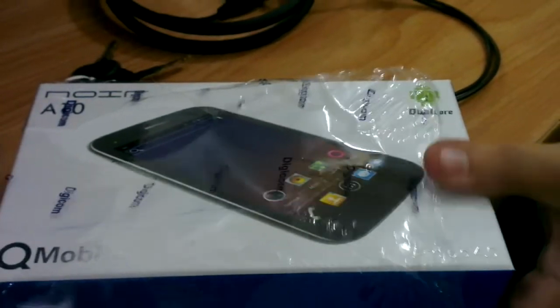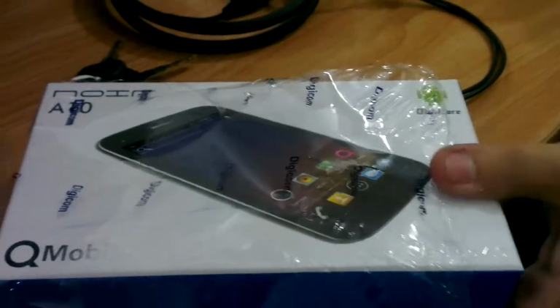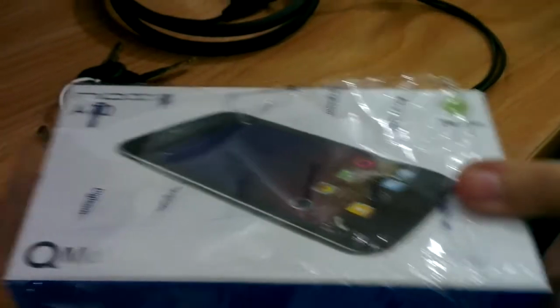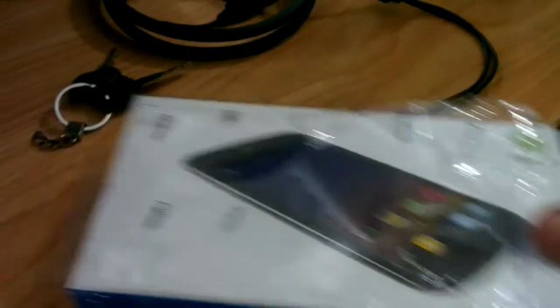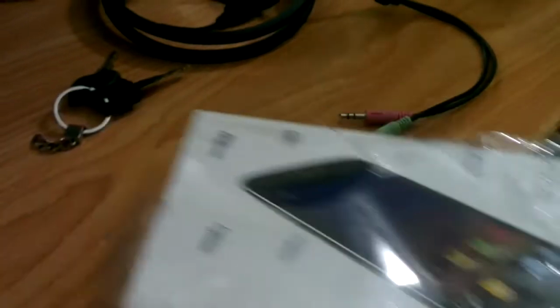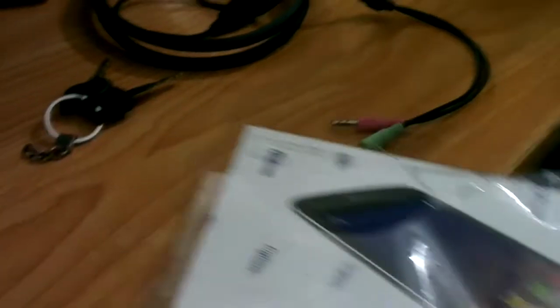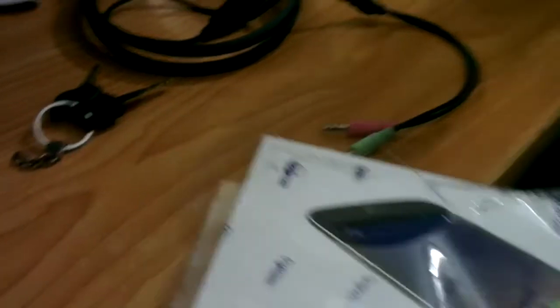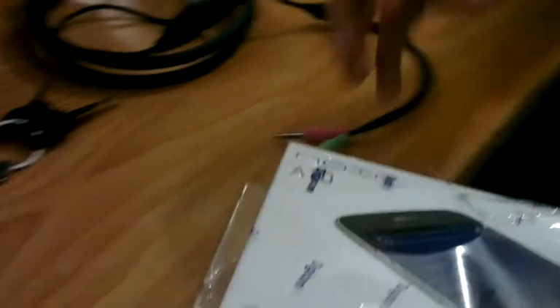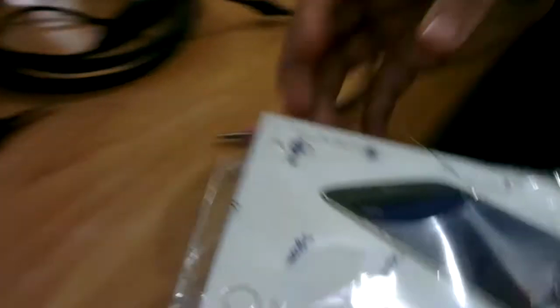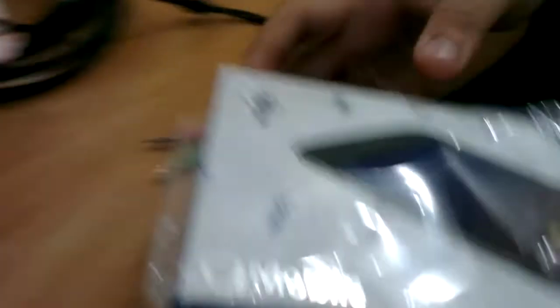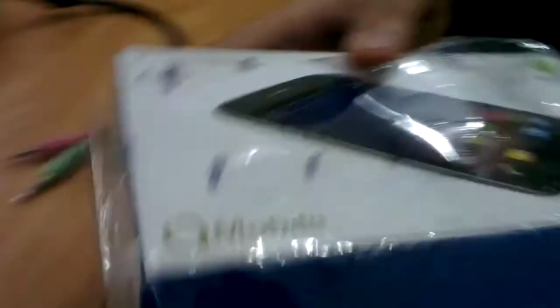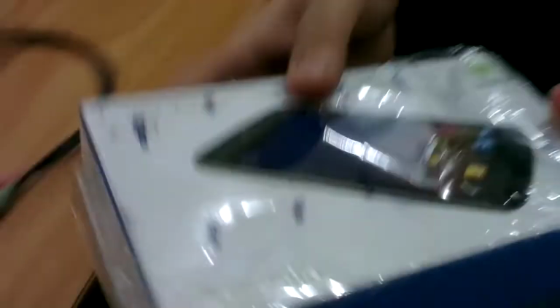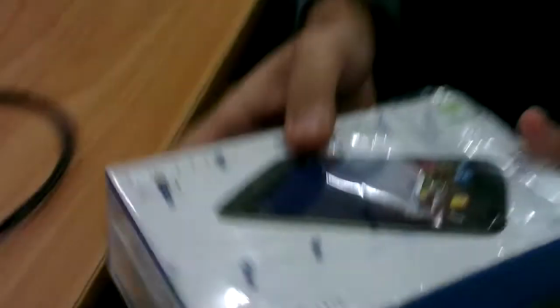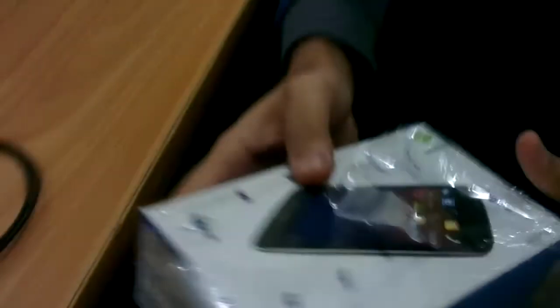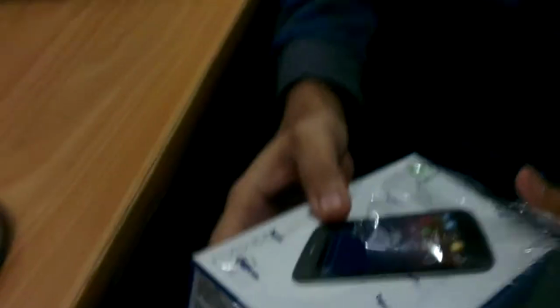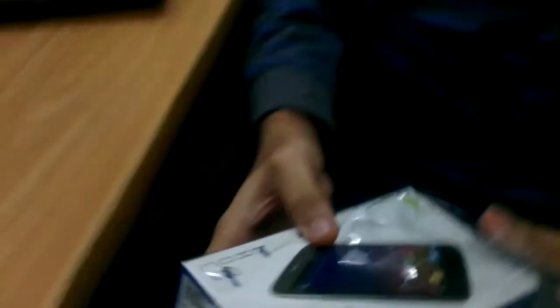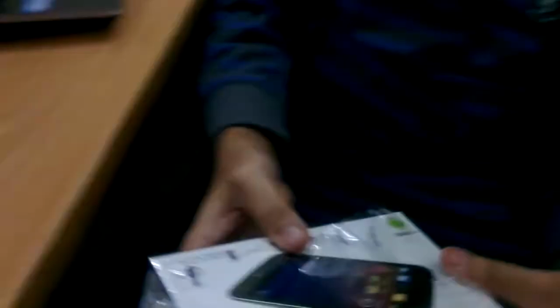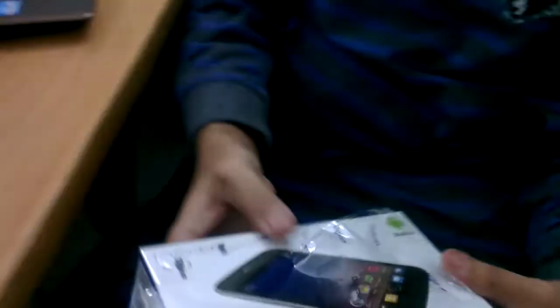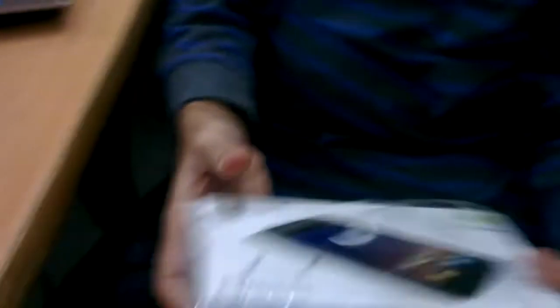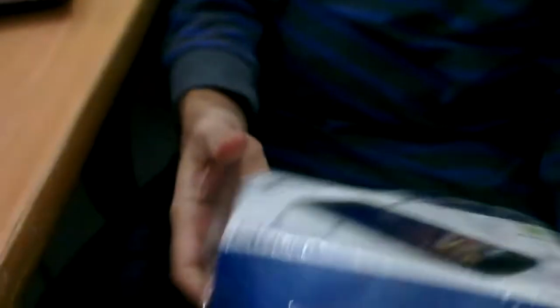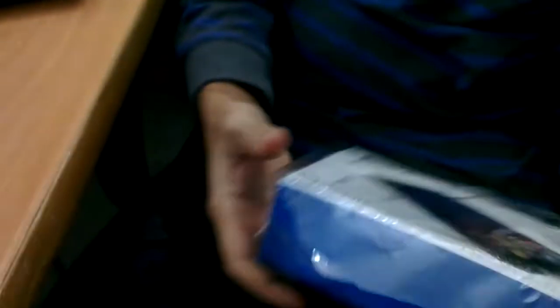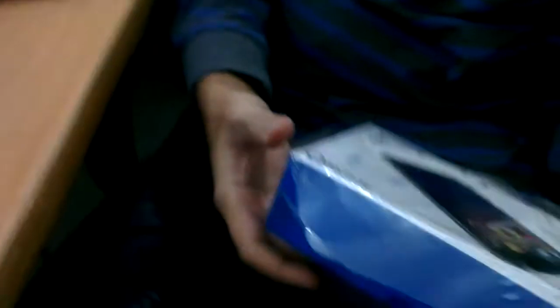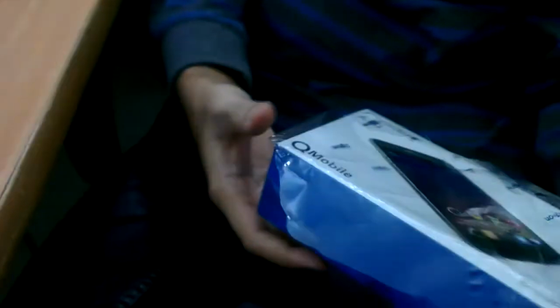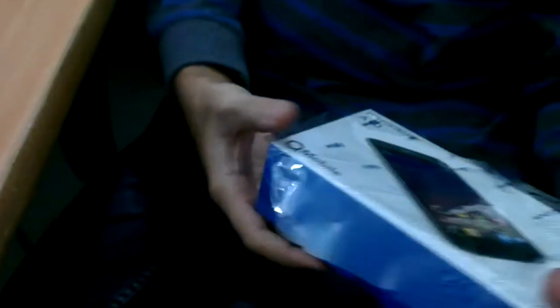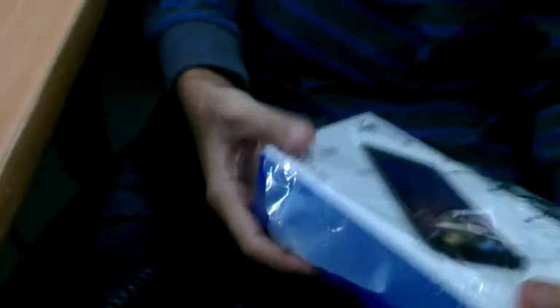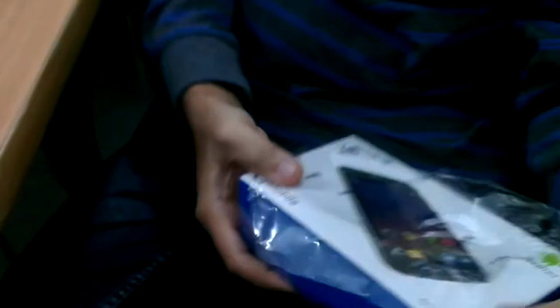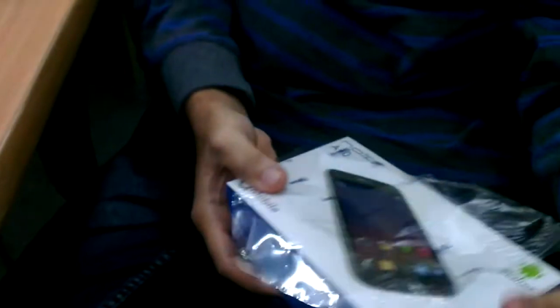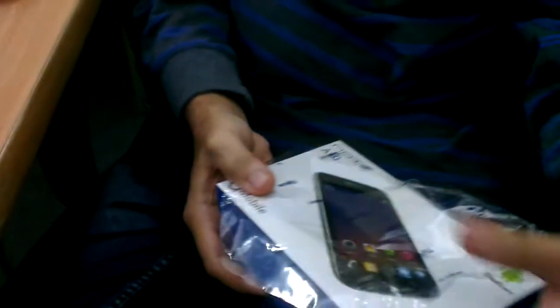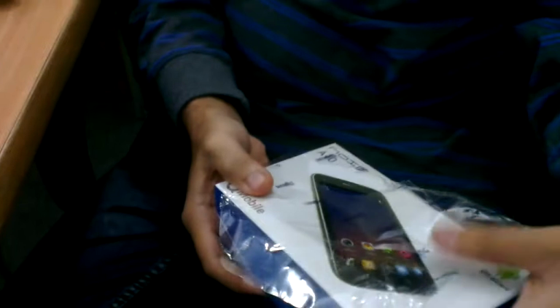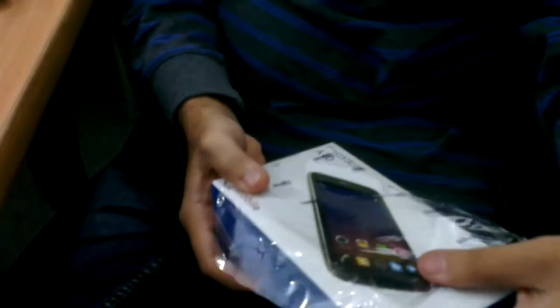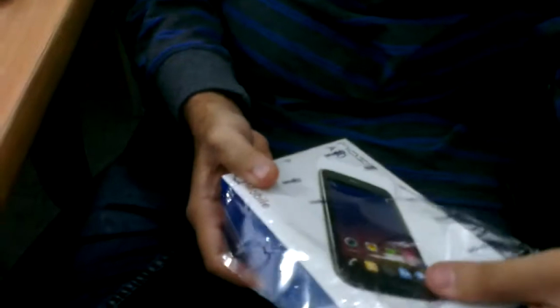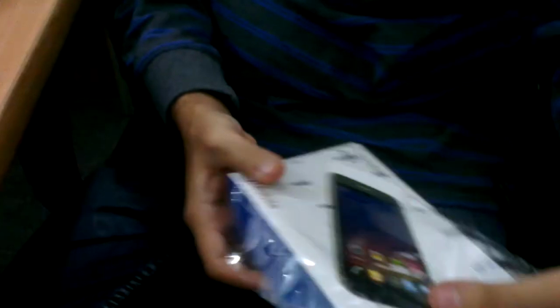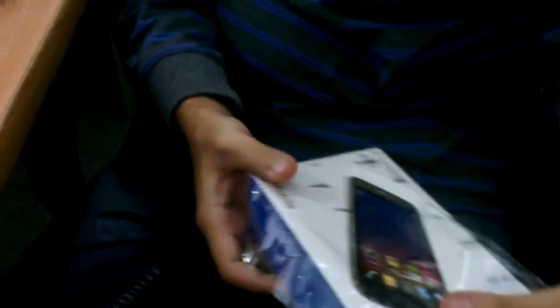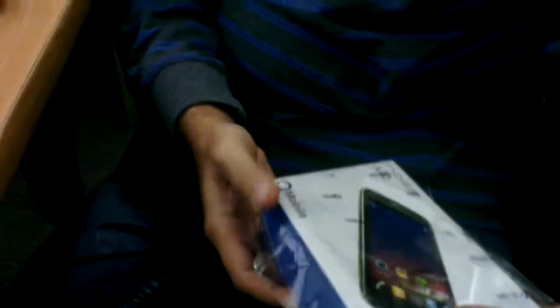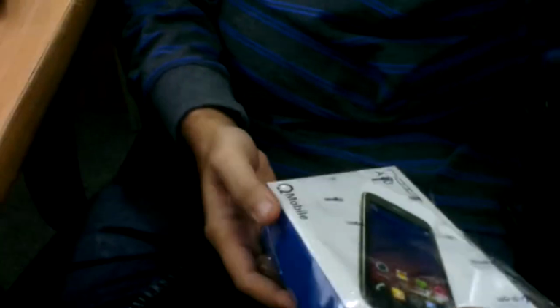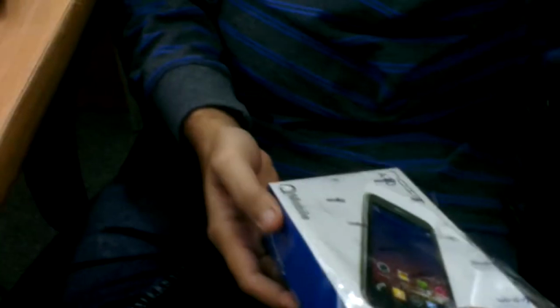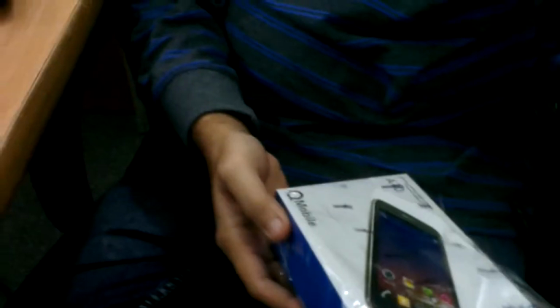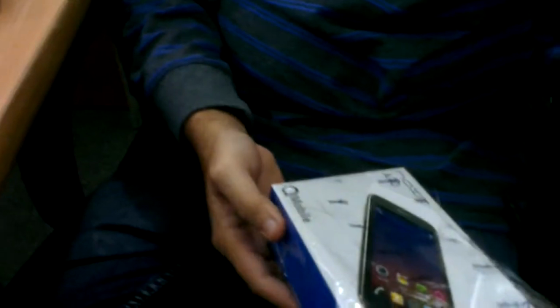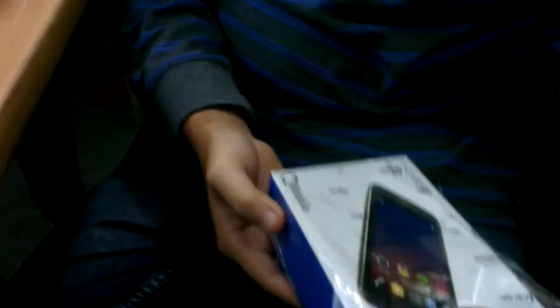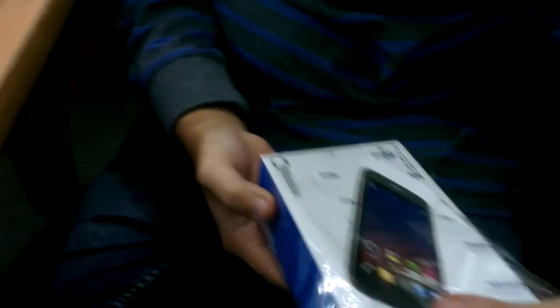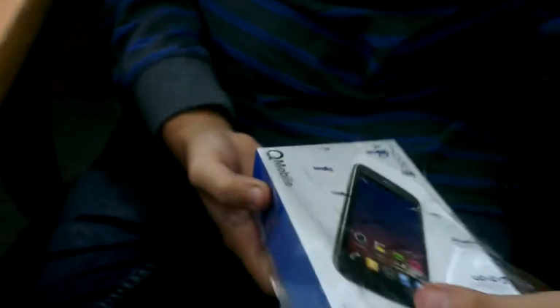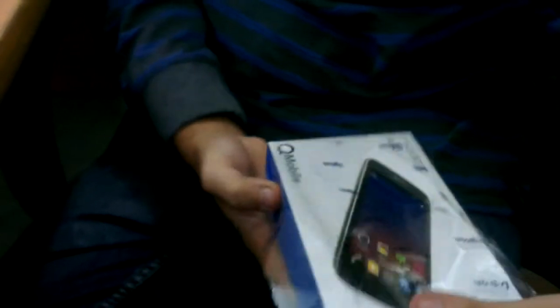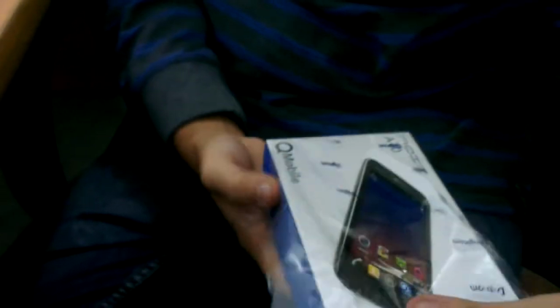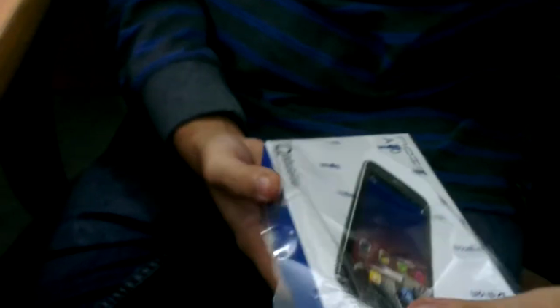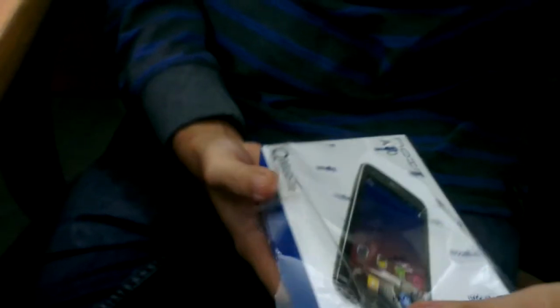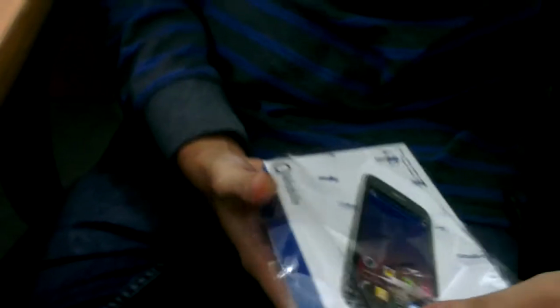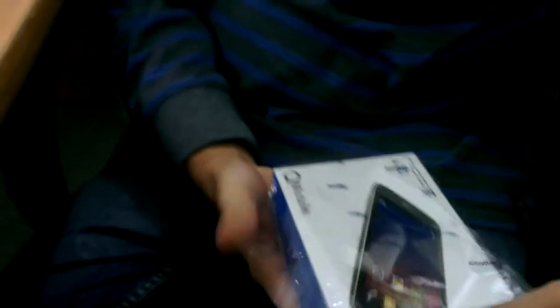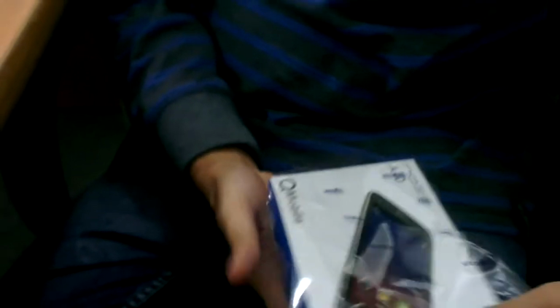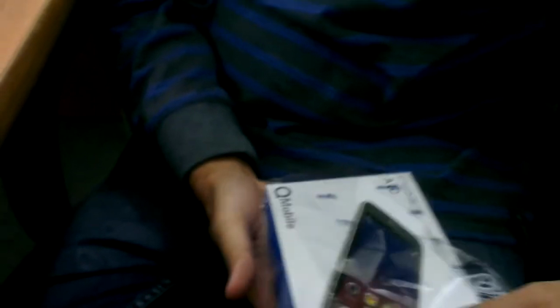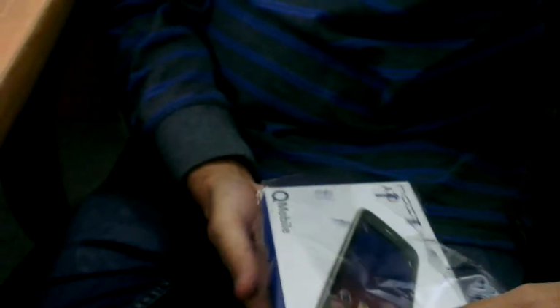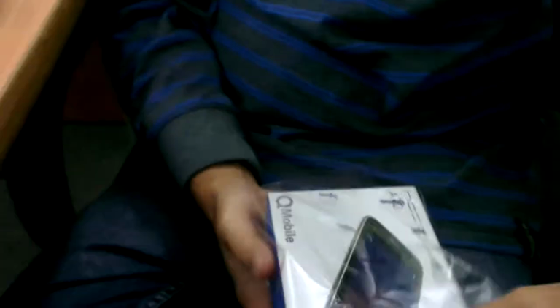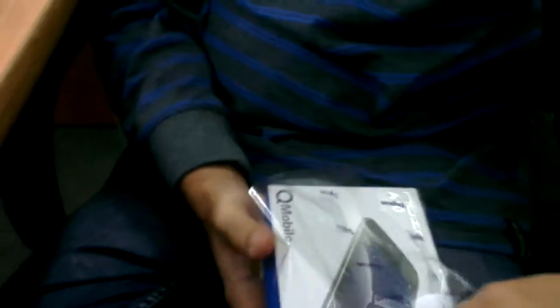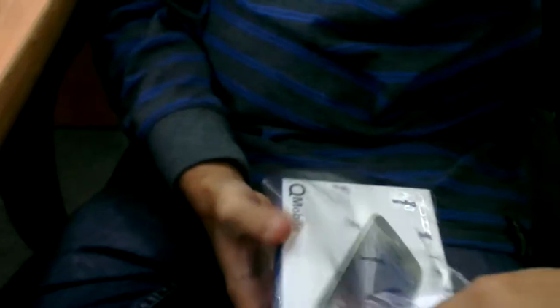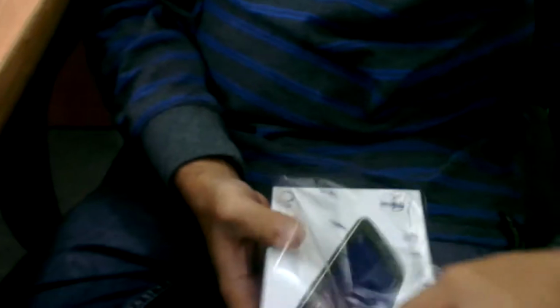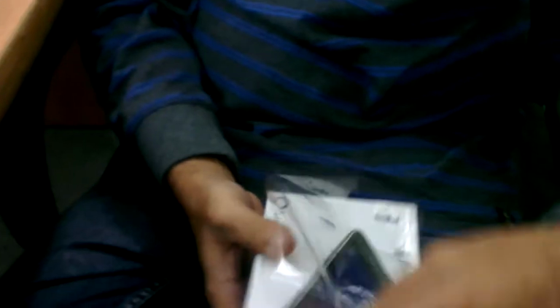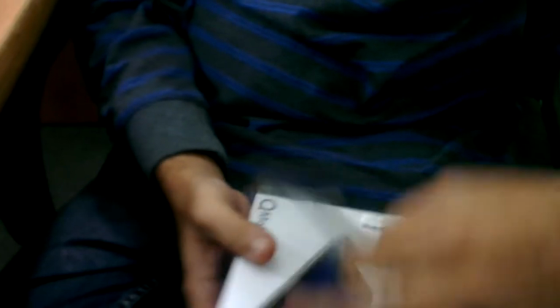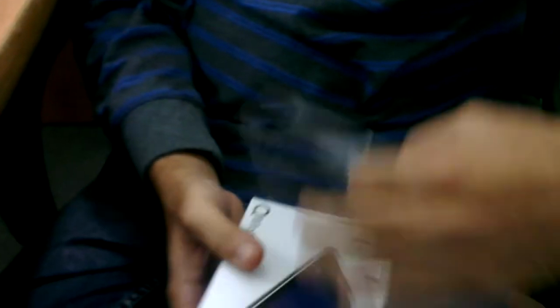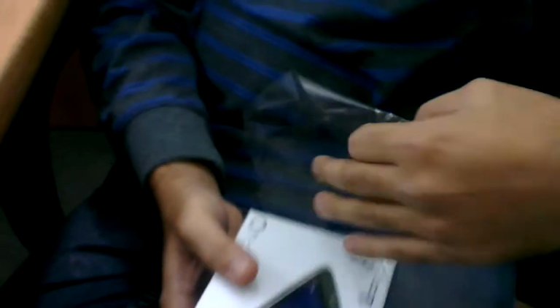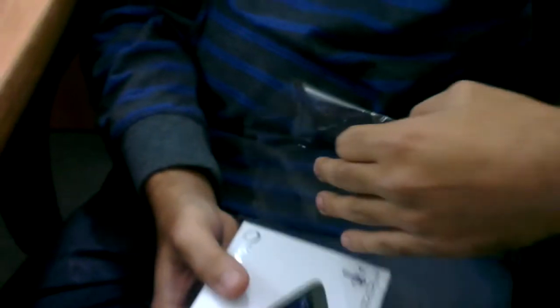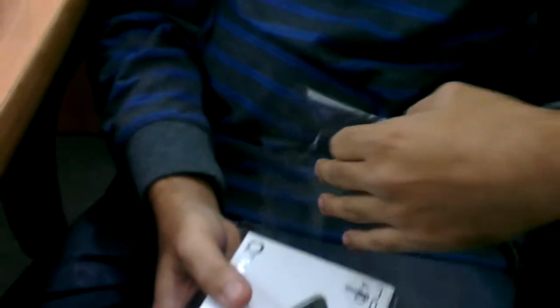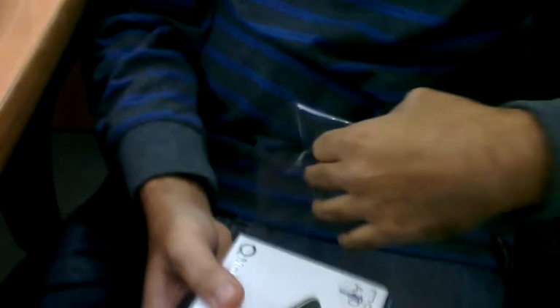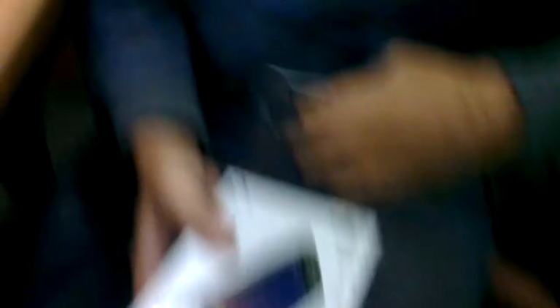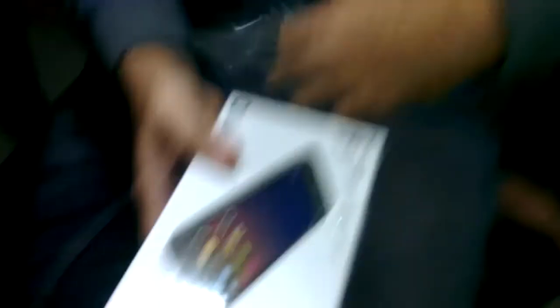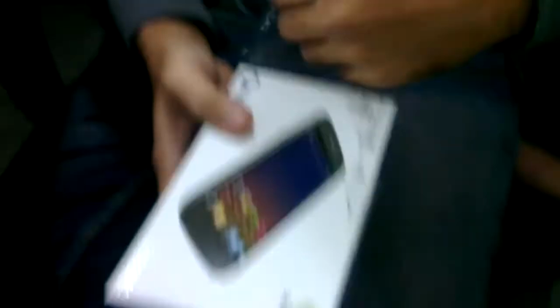Hello everyone, this is an unboxing of Q-Mobile A10 Noir.